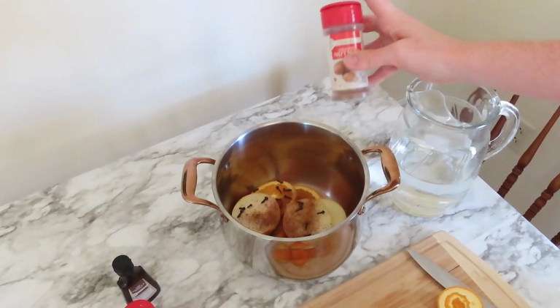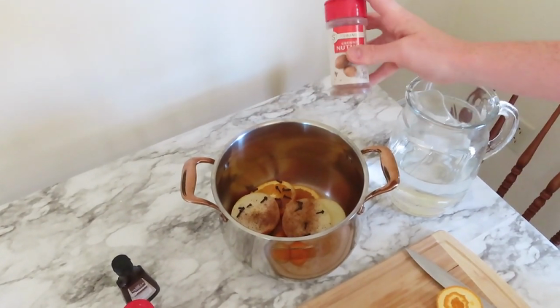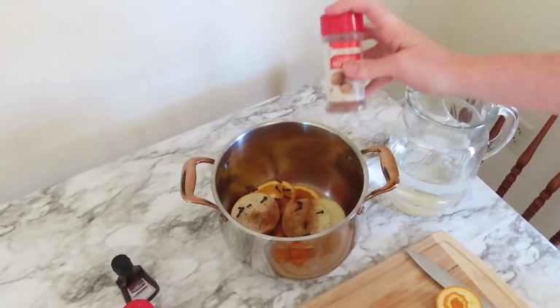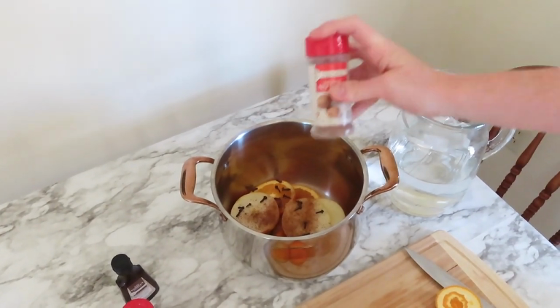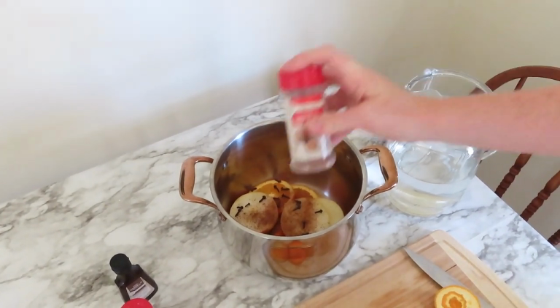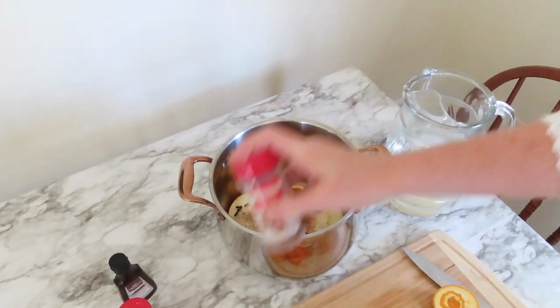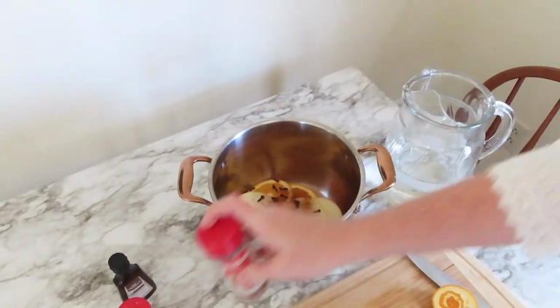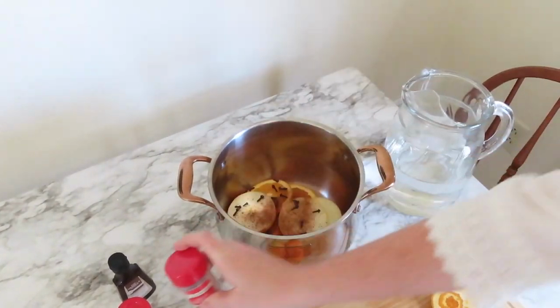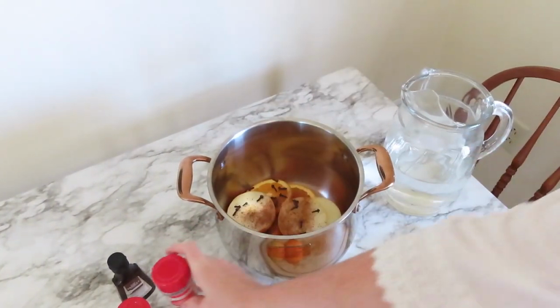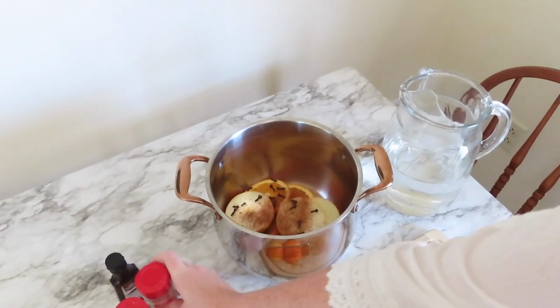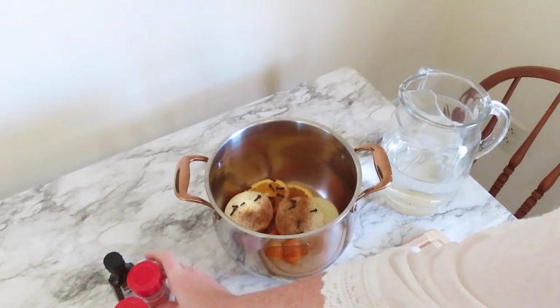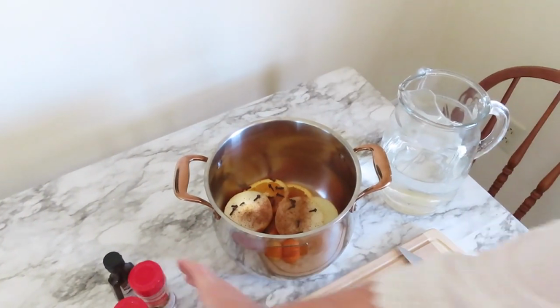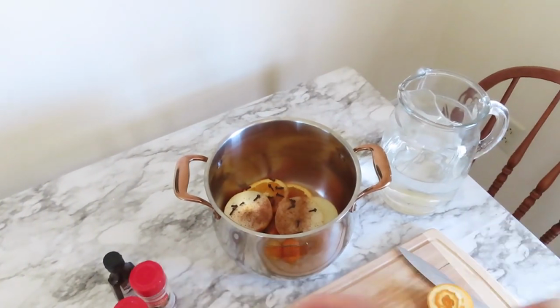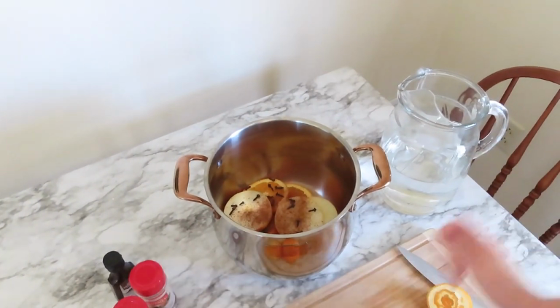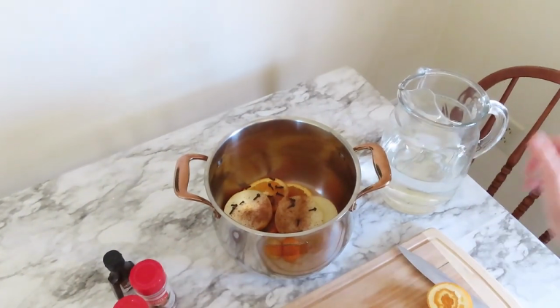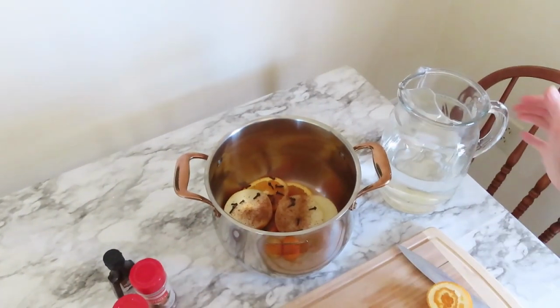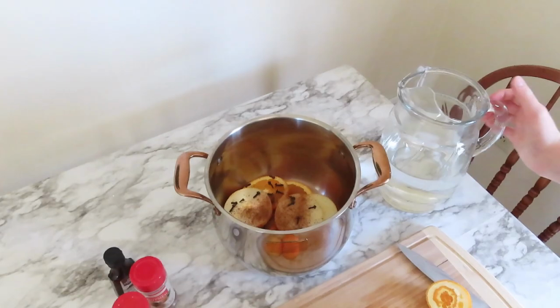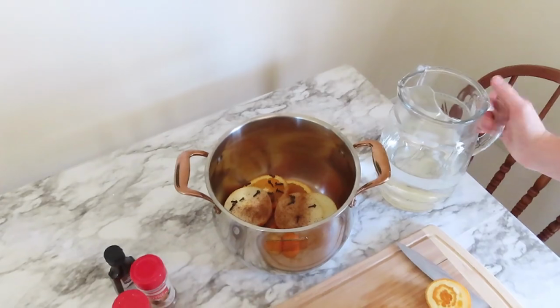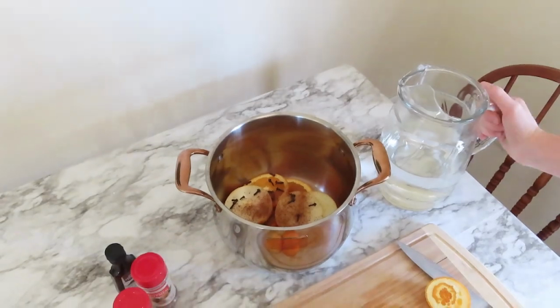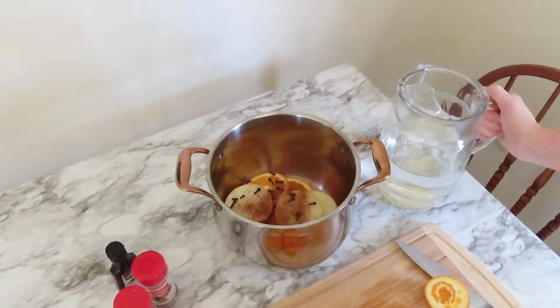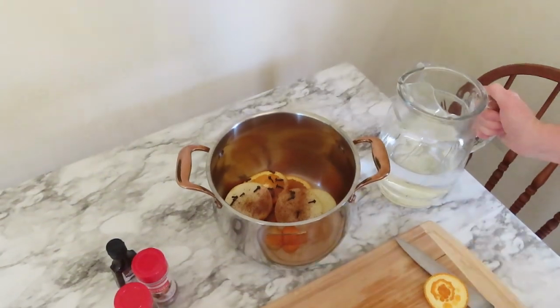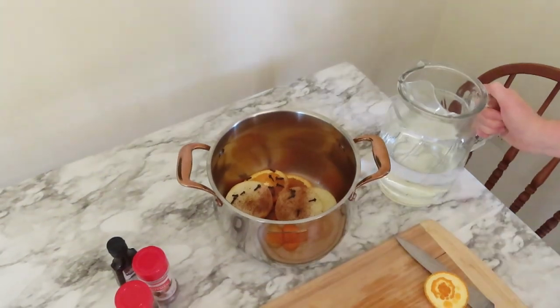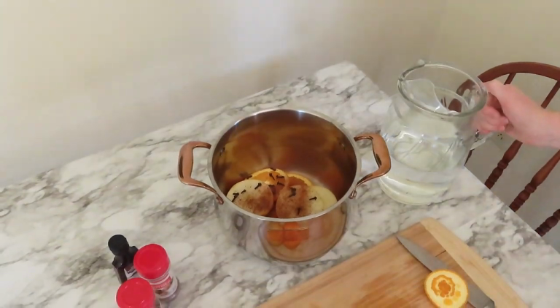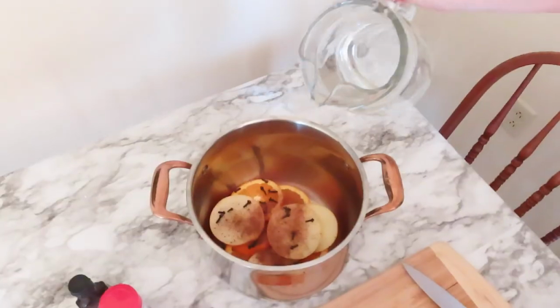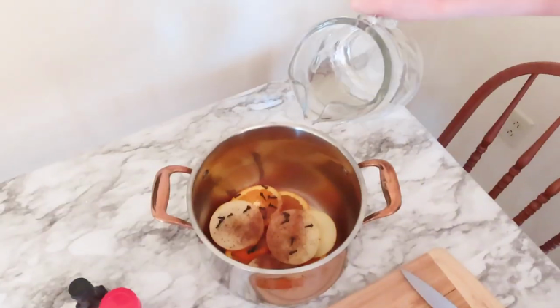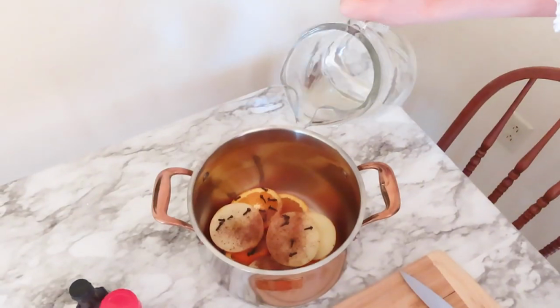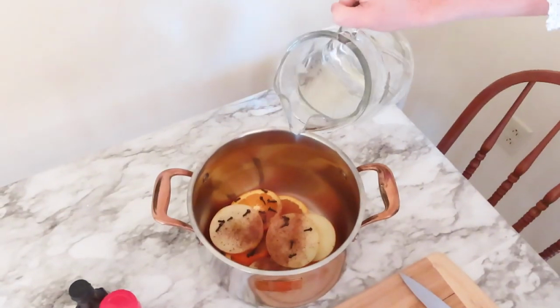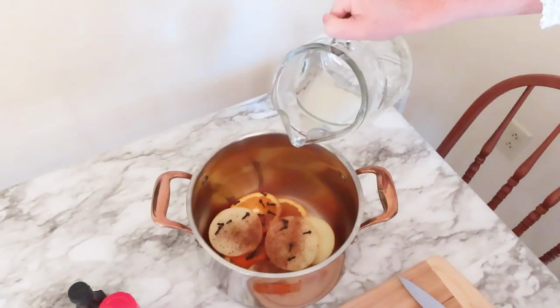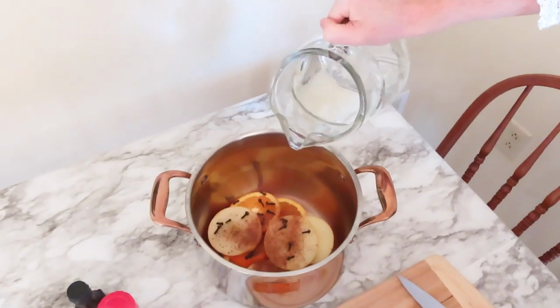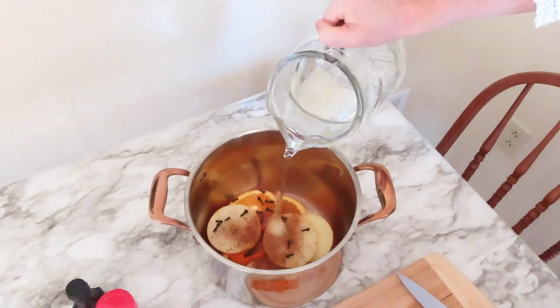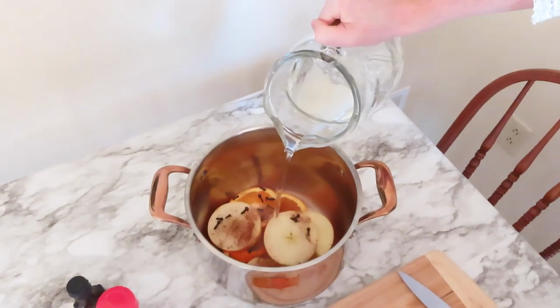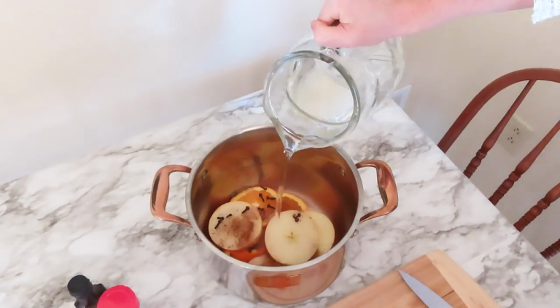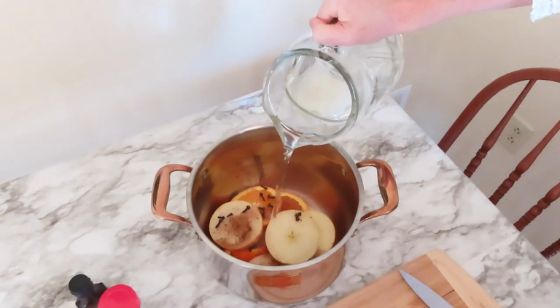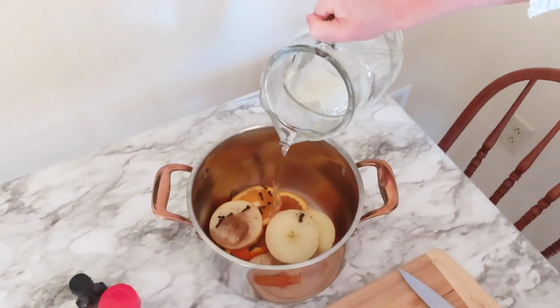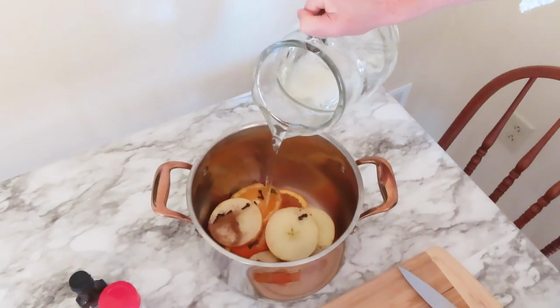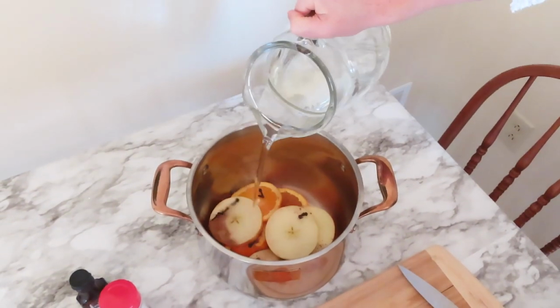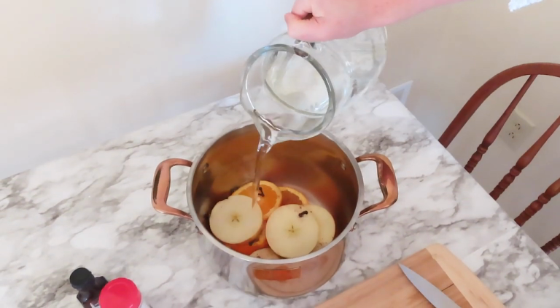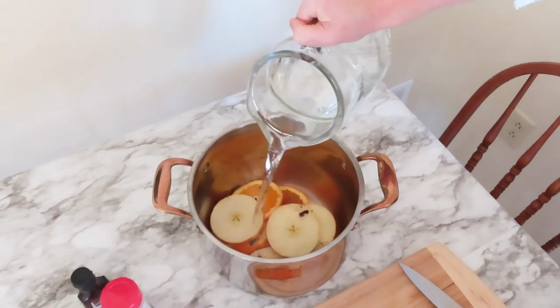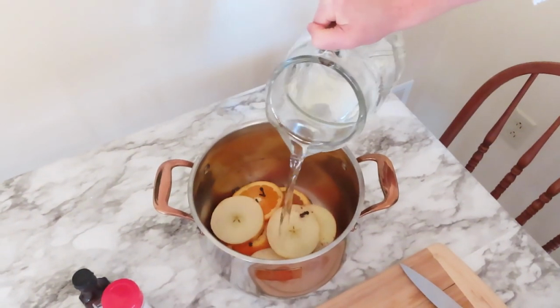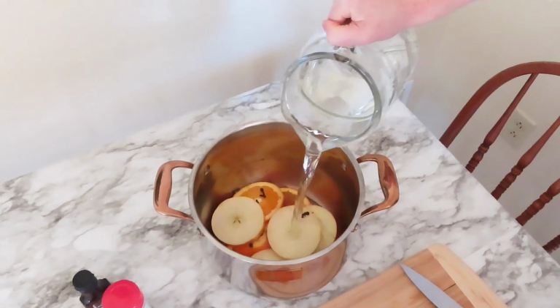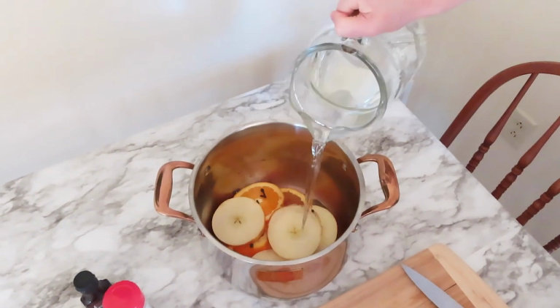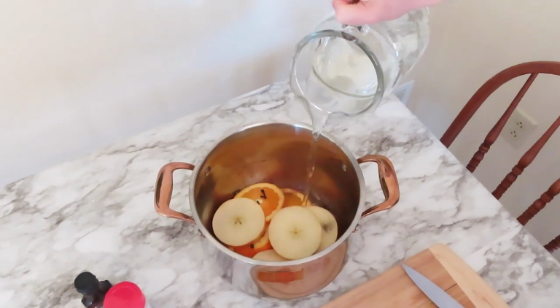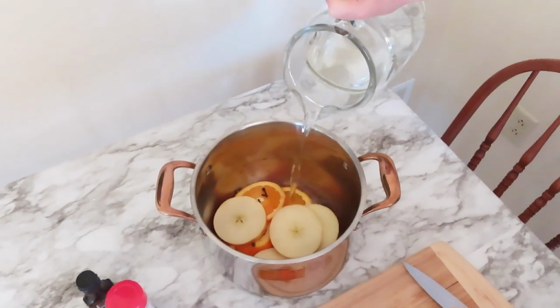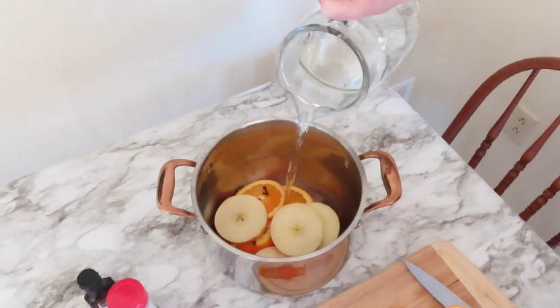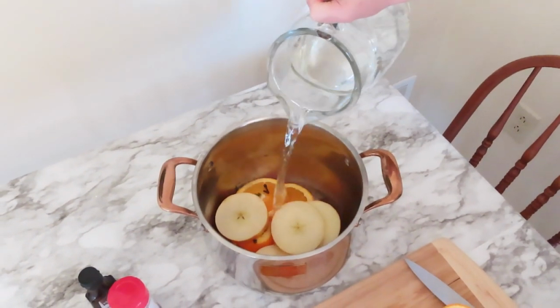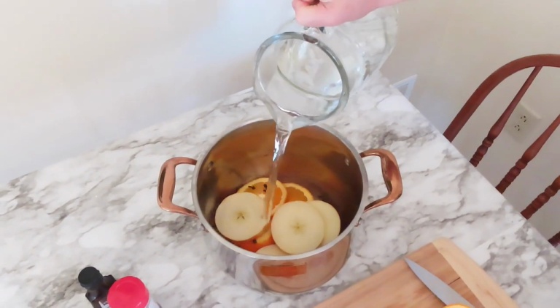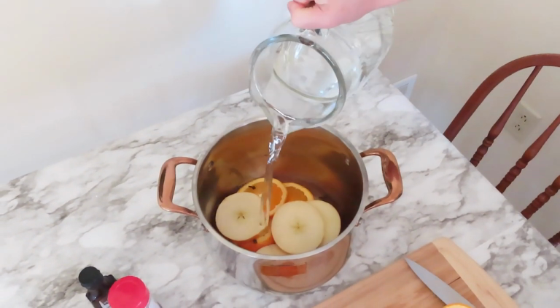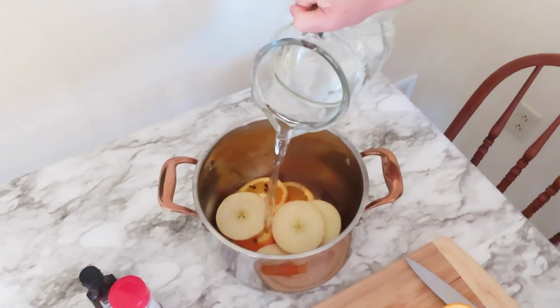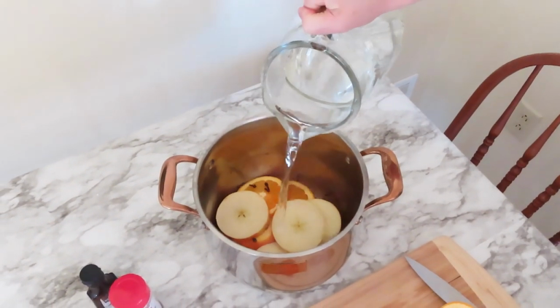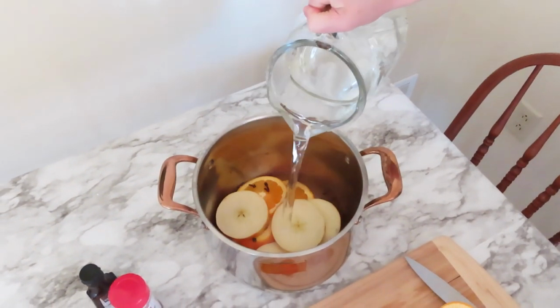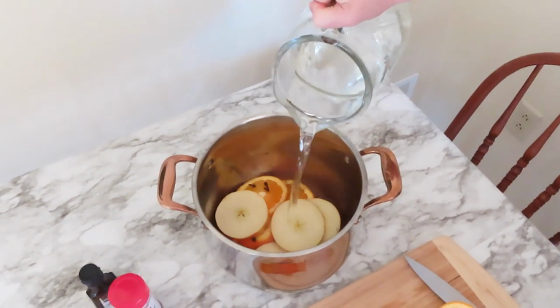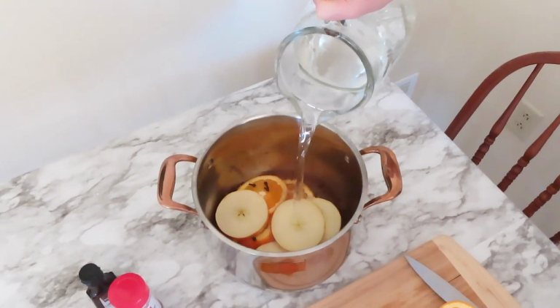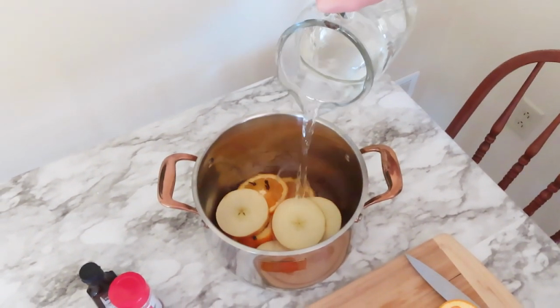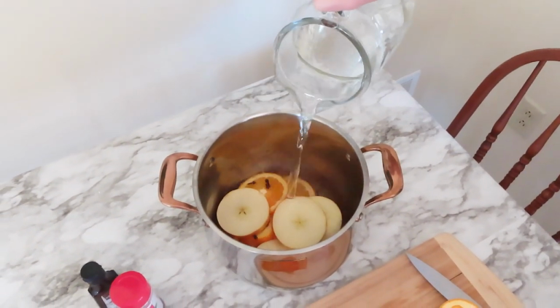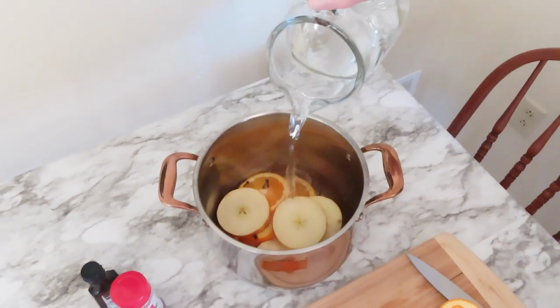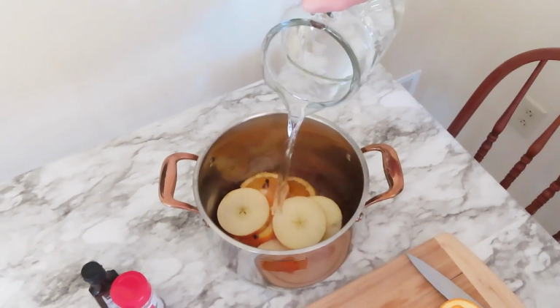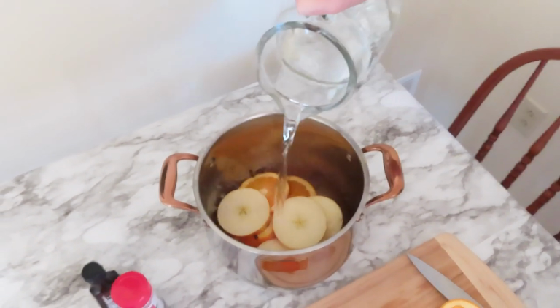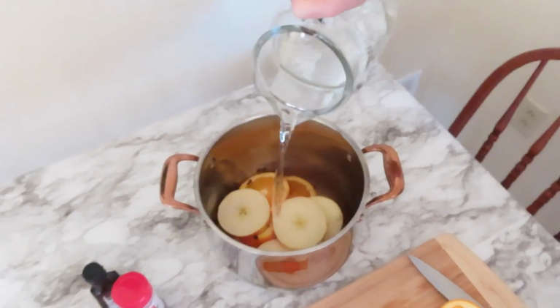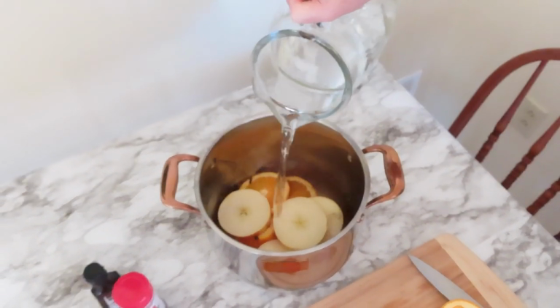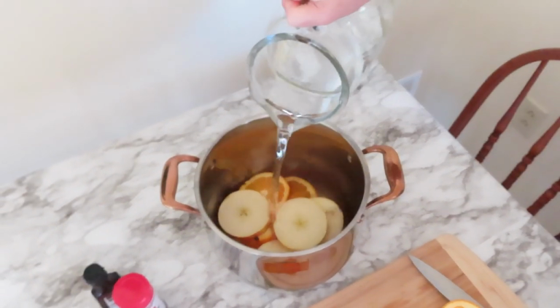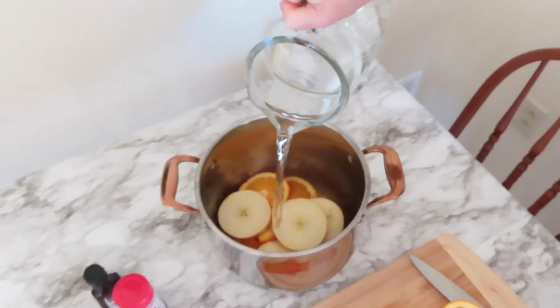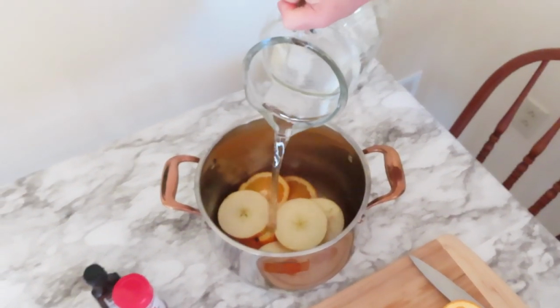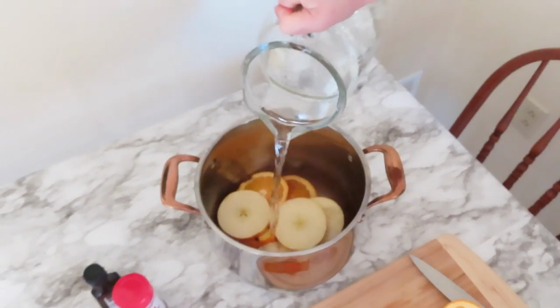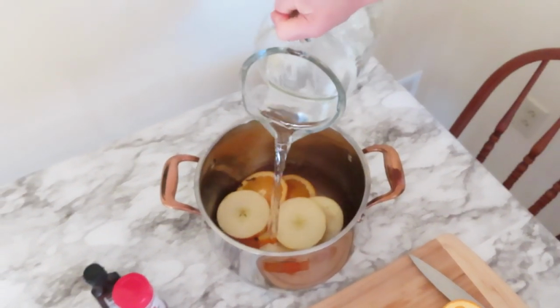And then of course you're going to cover the rest of that with water, making sure everything is completely submerged.